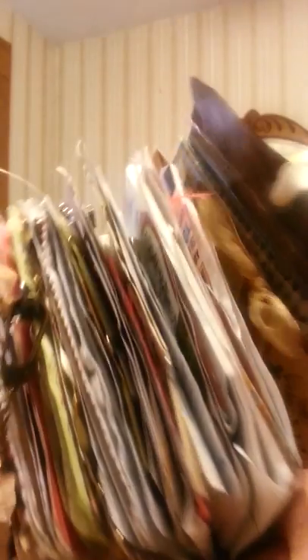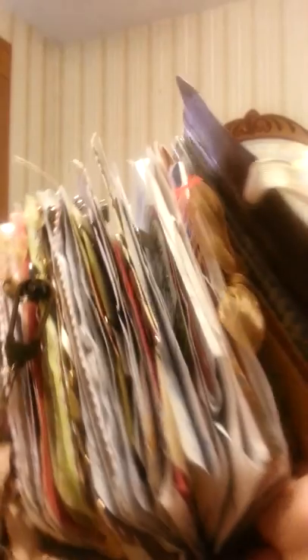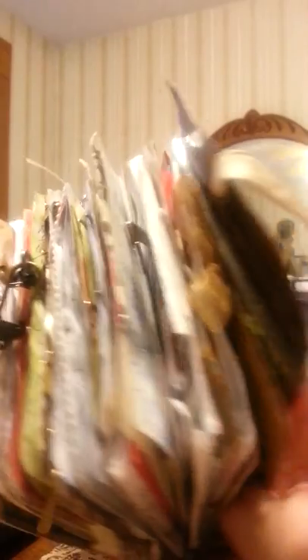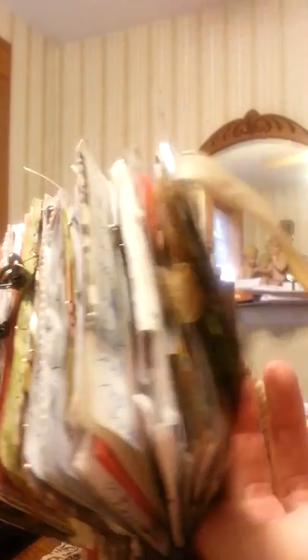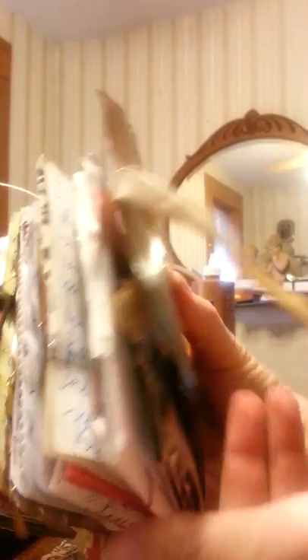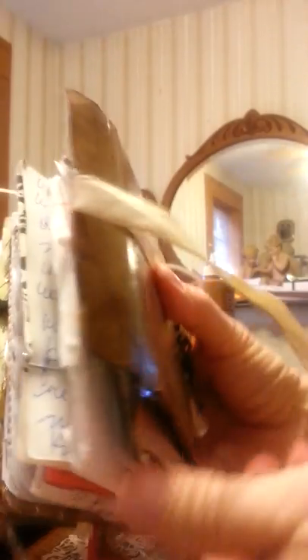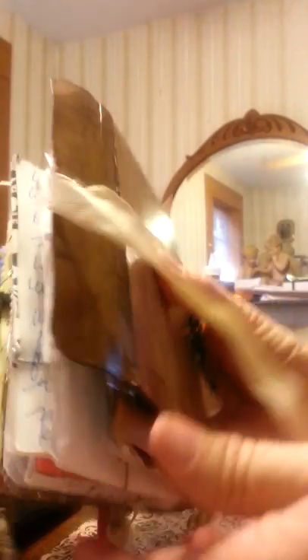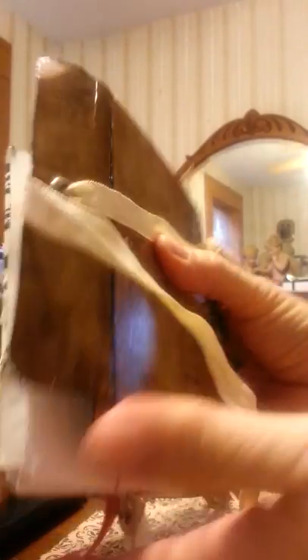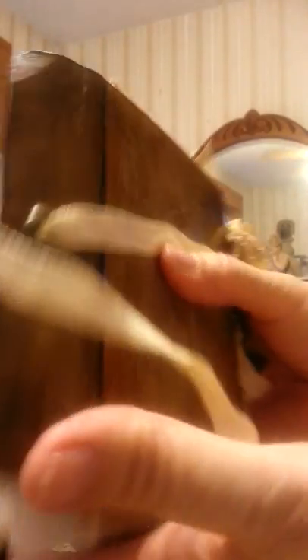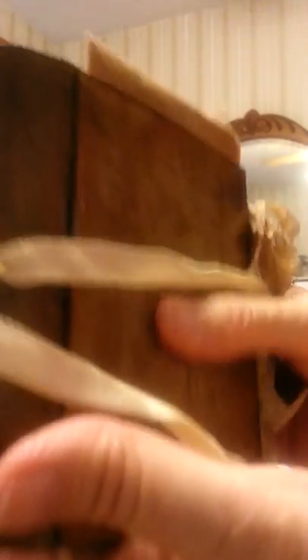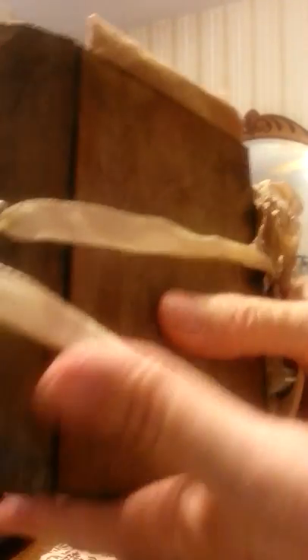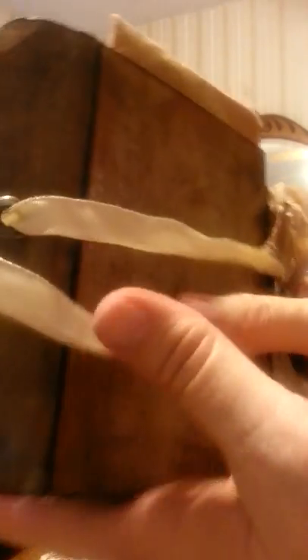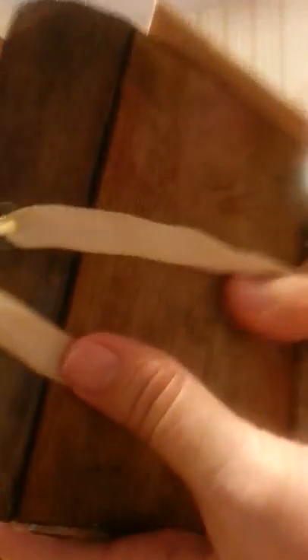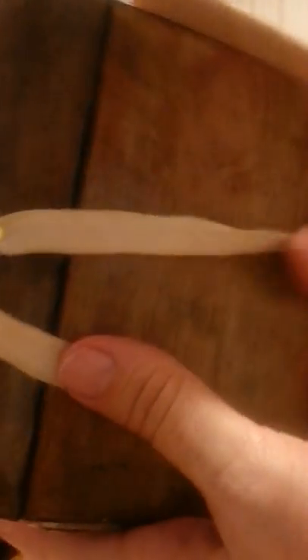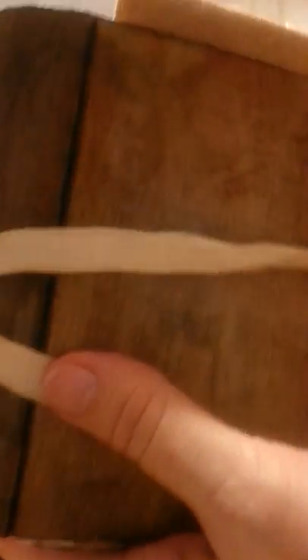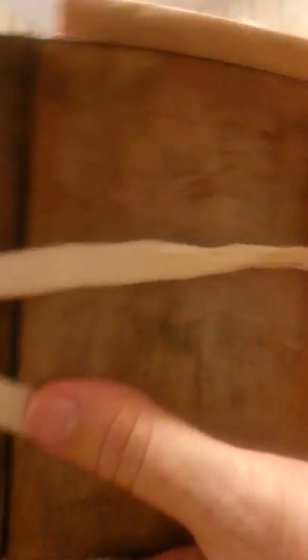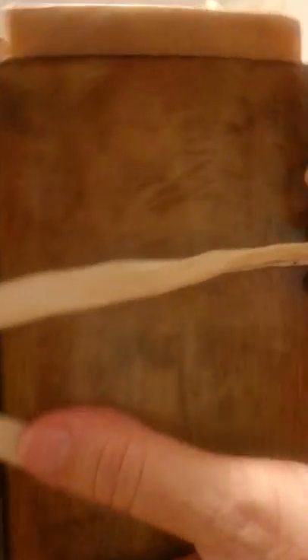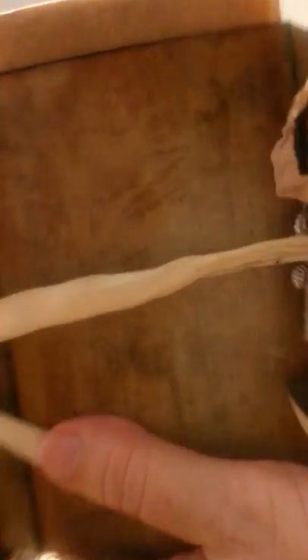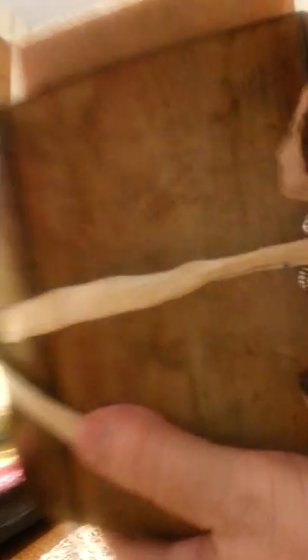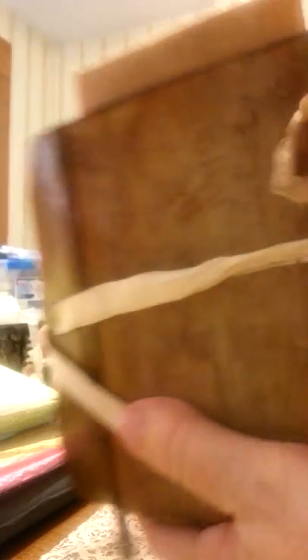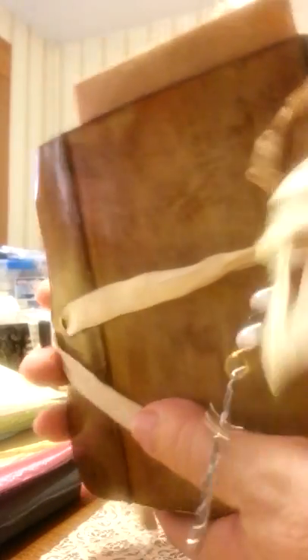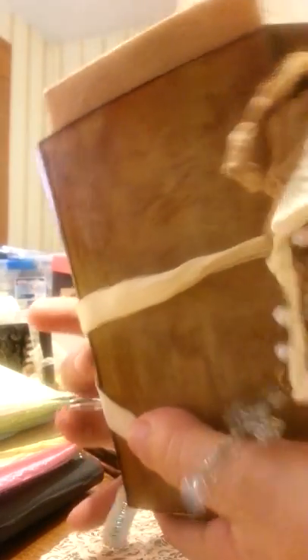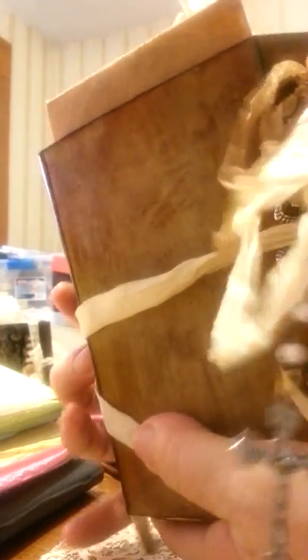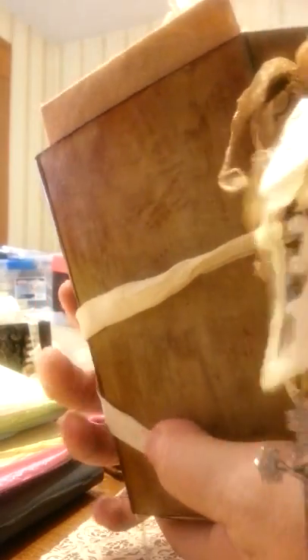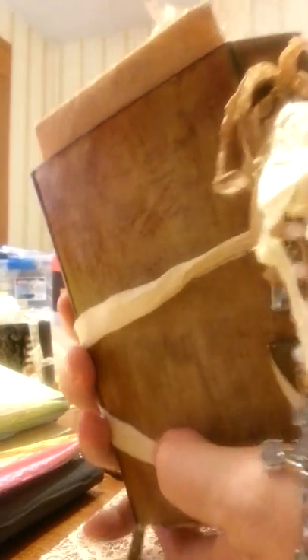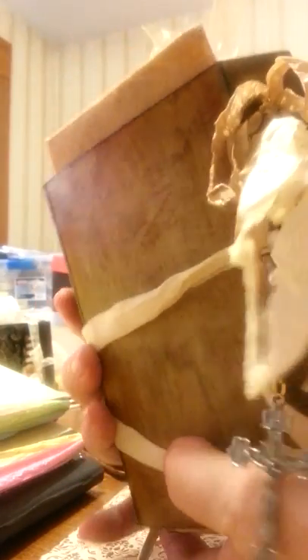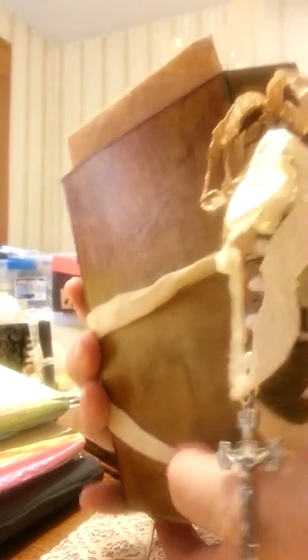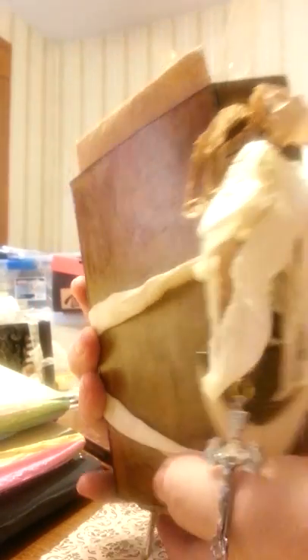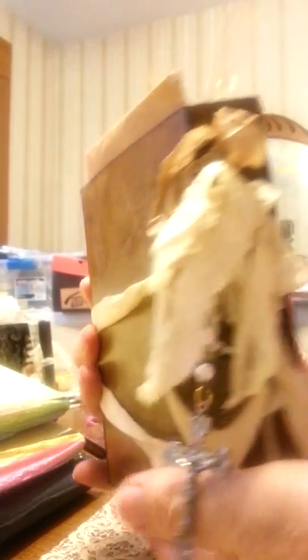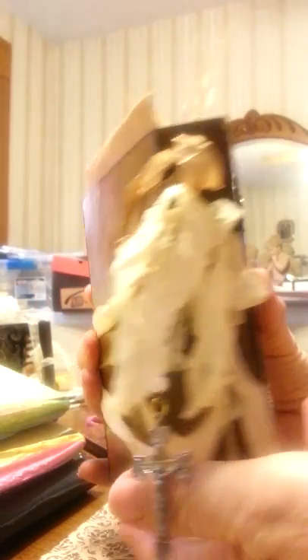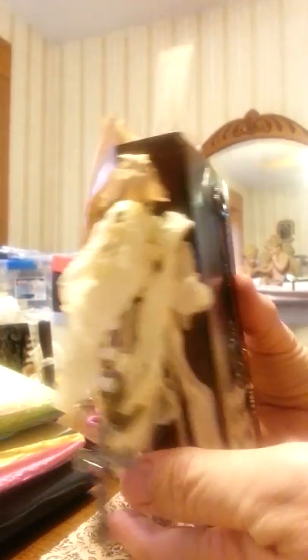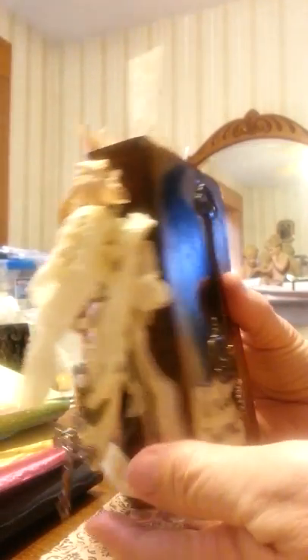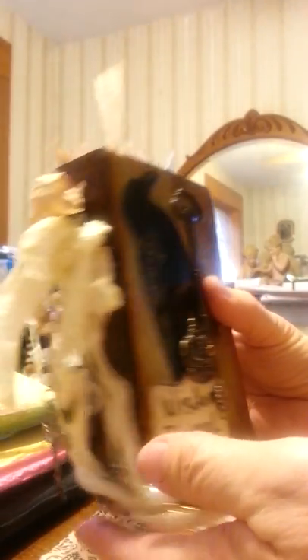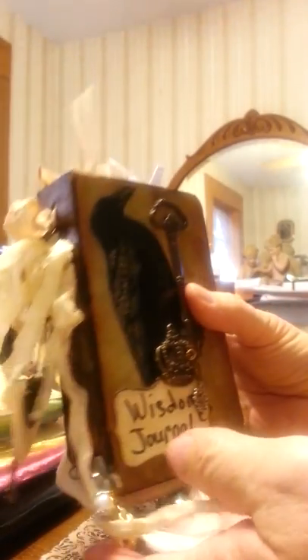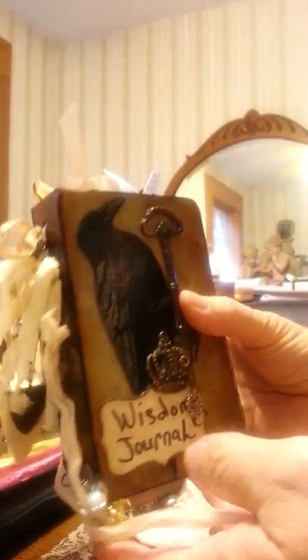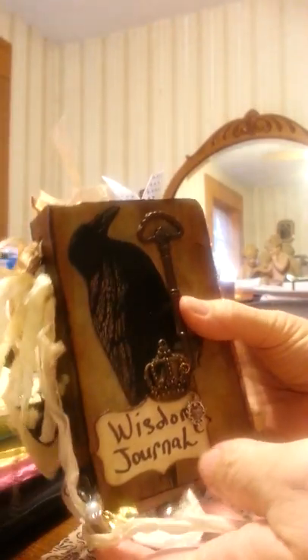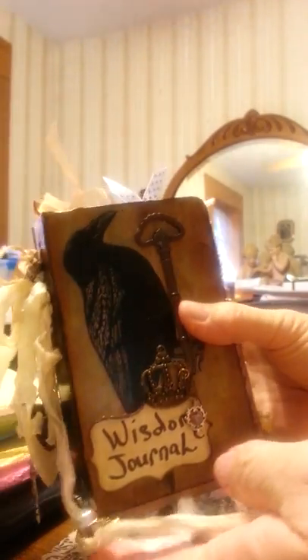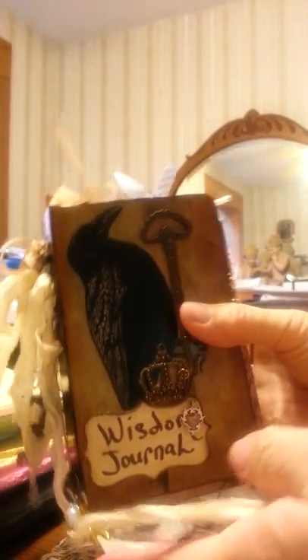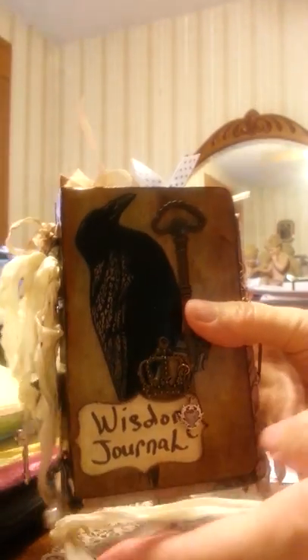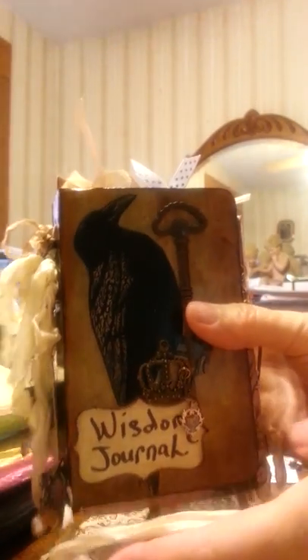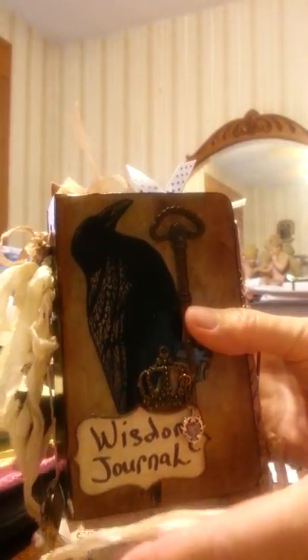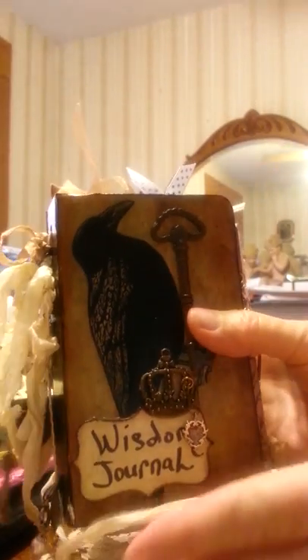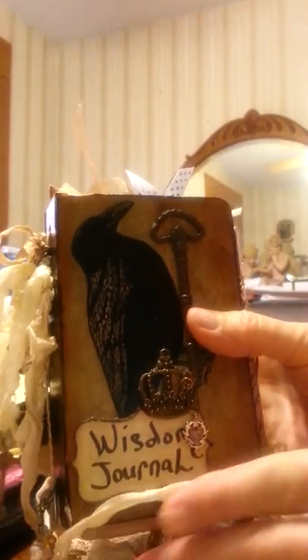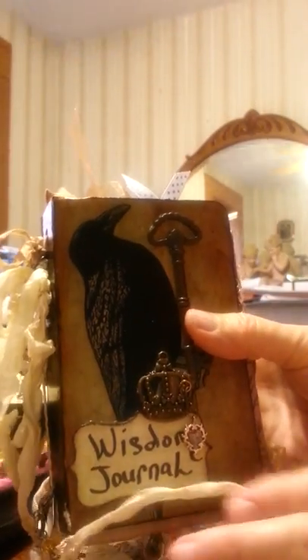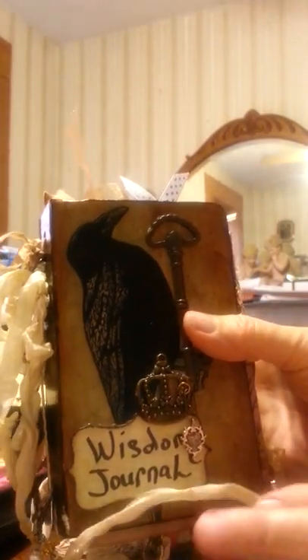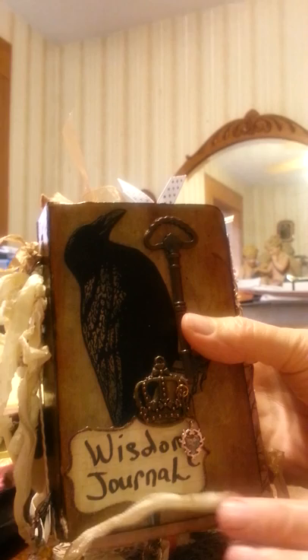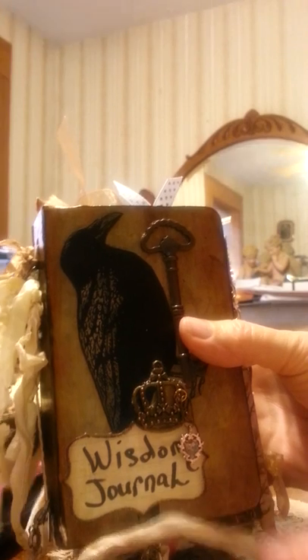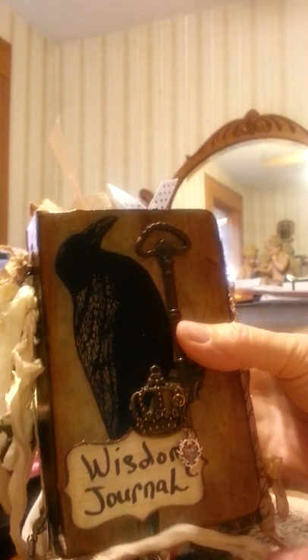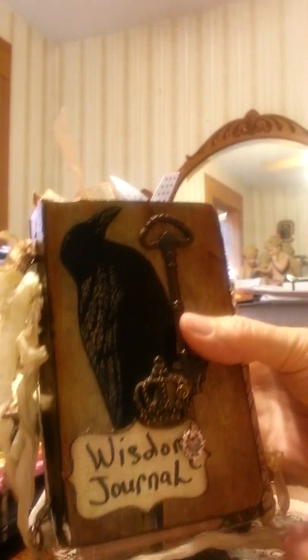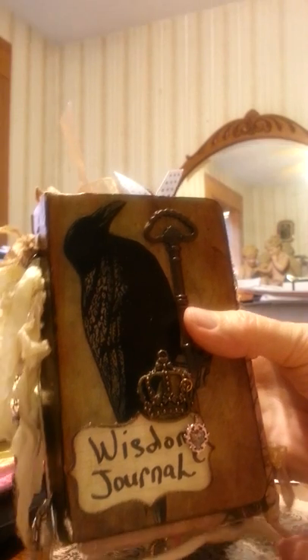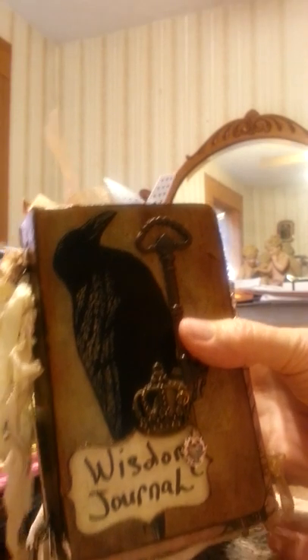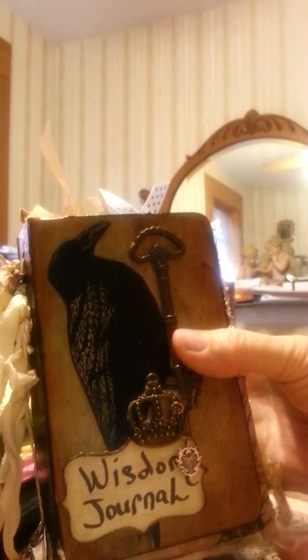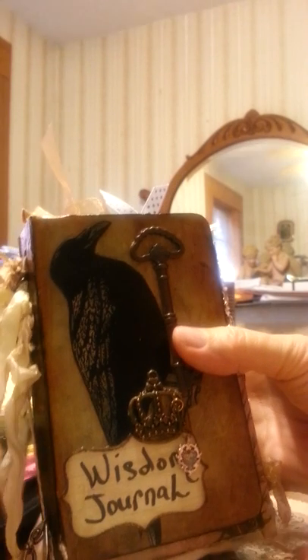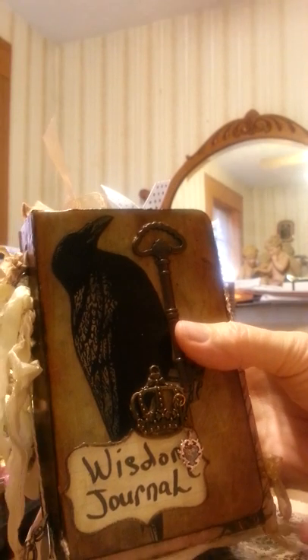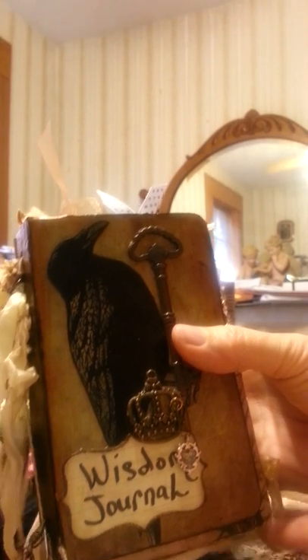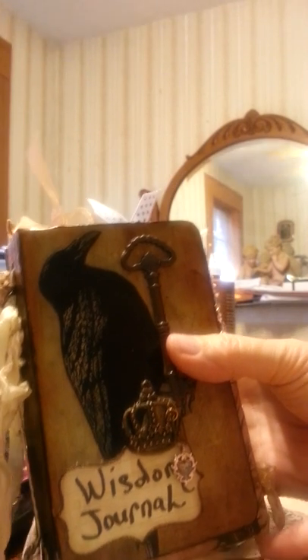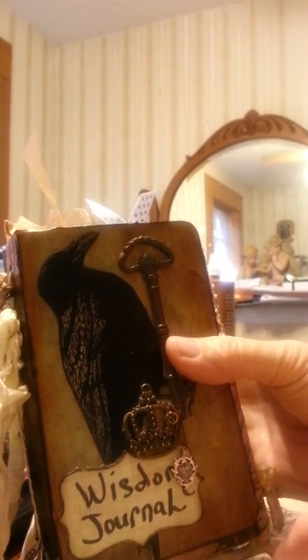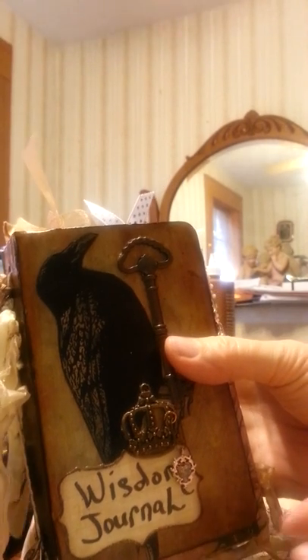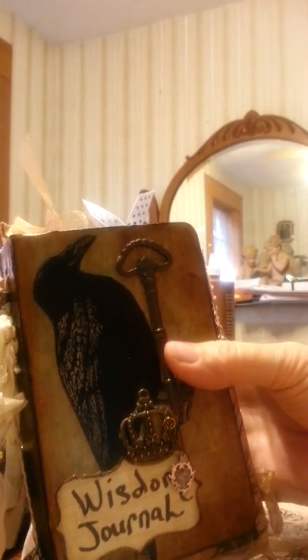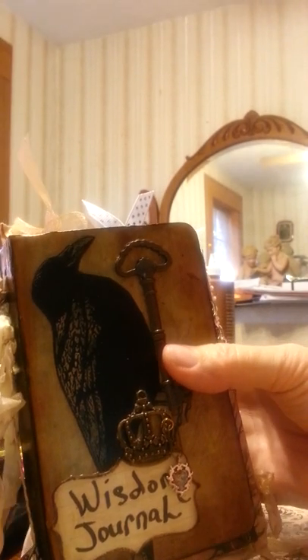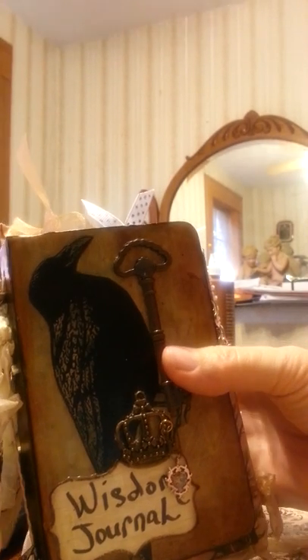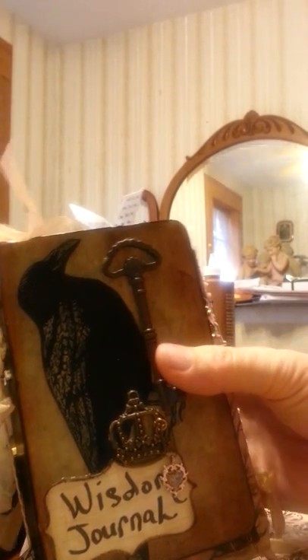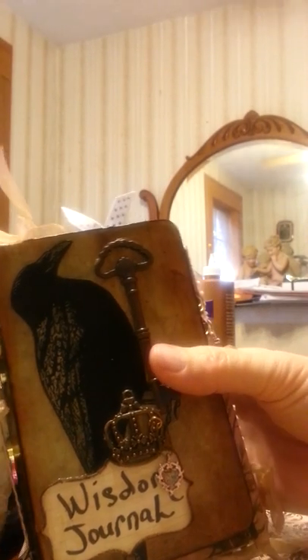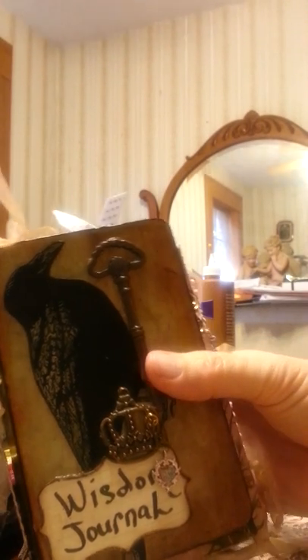That's the journal. I hope you enjoyed it. Bye bye.